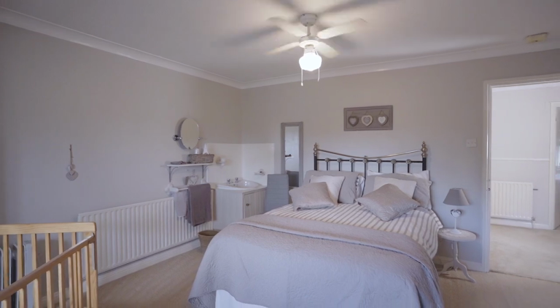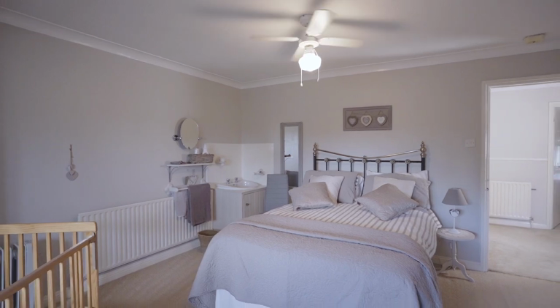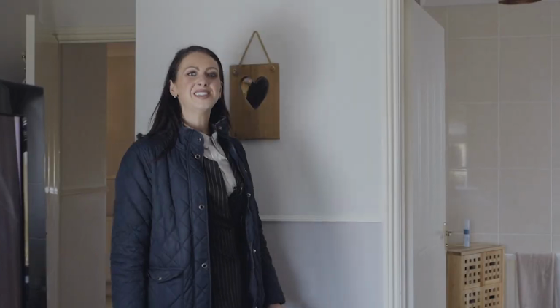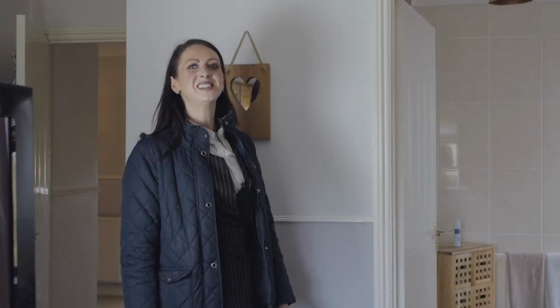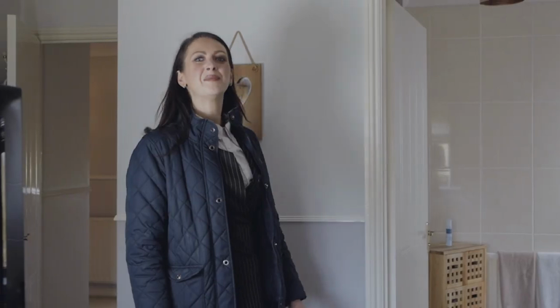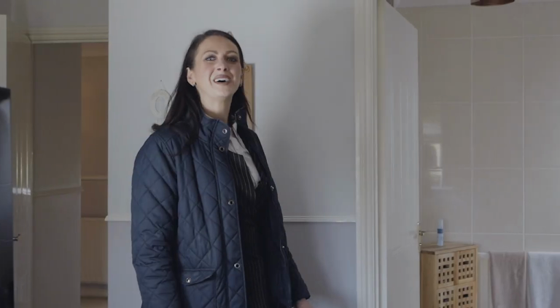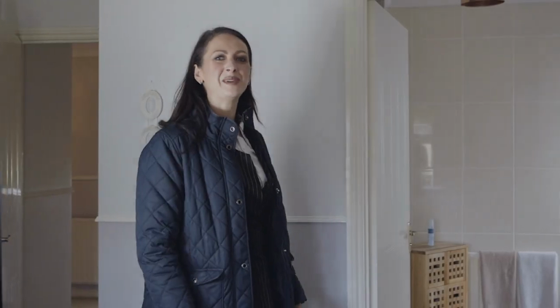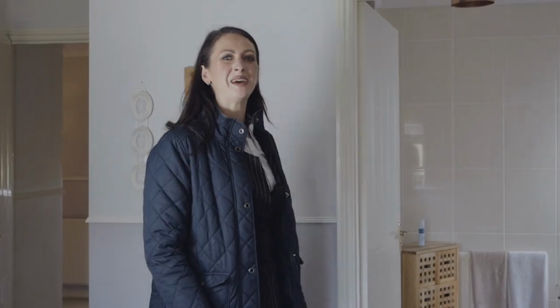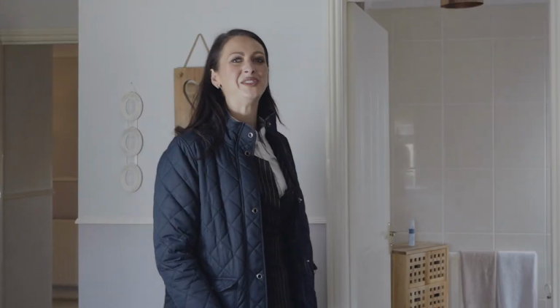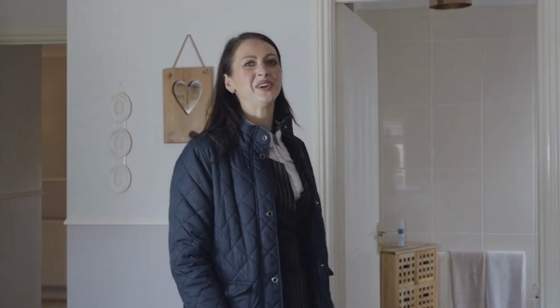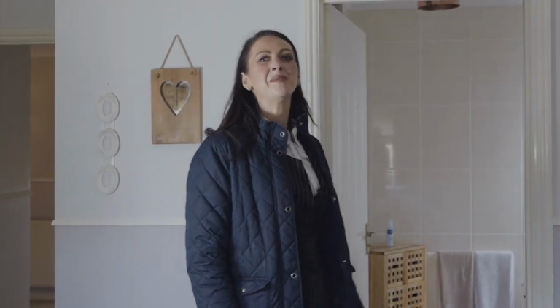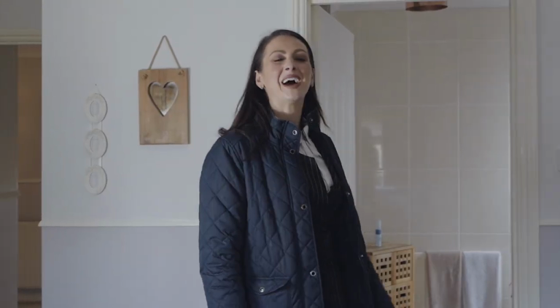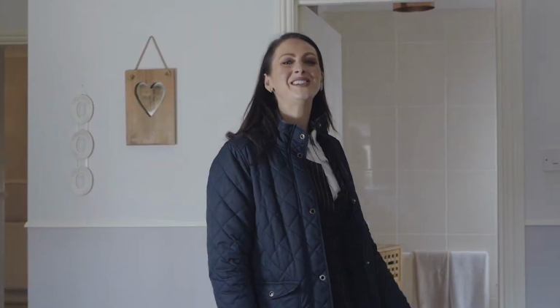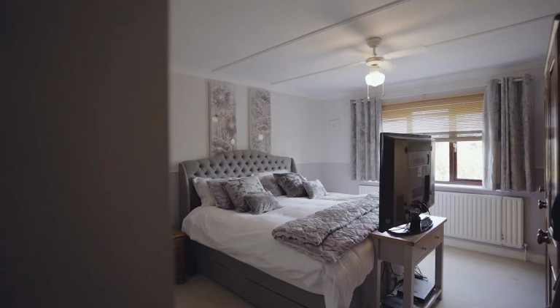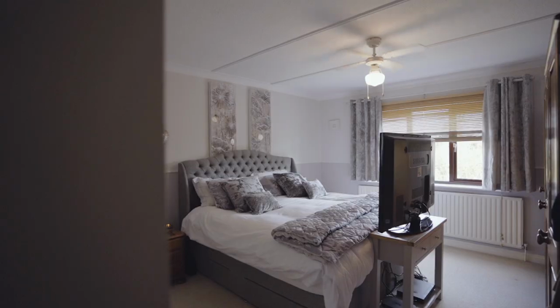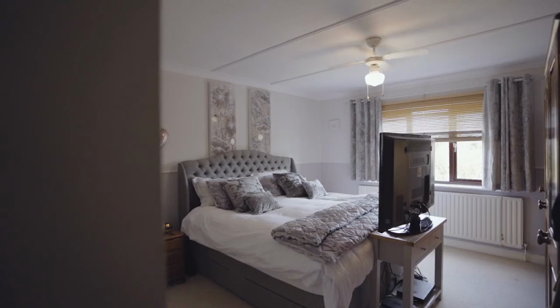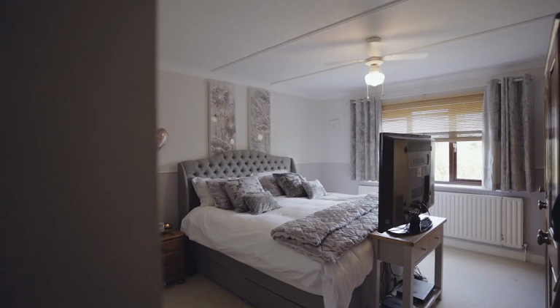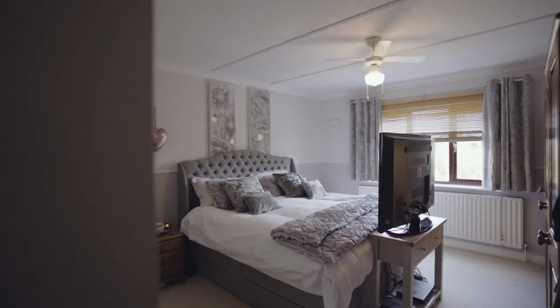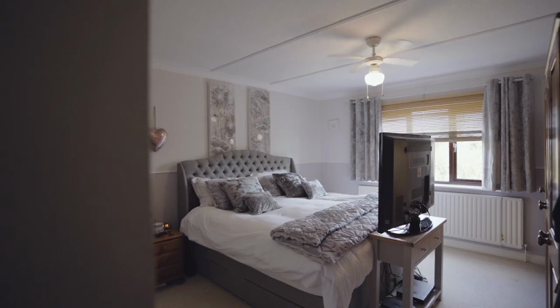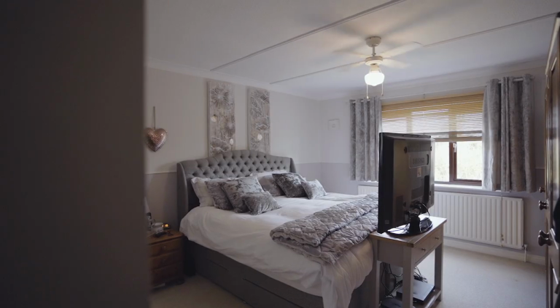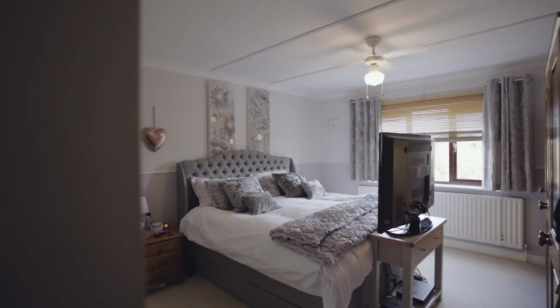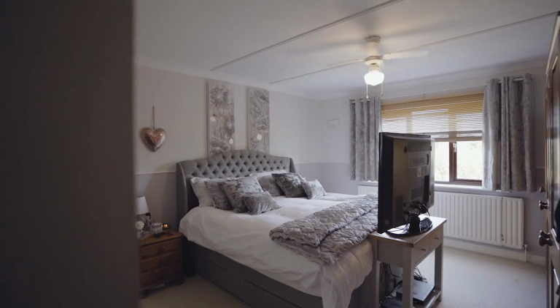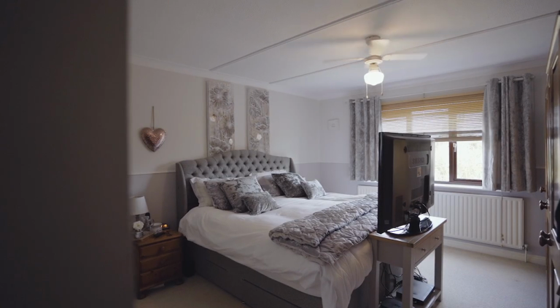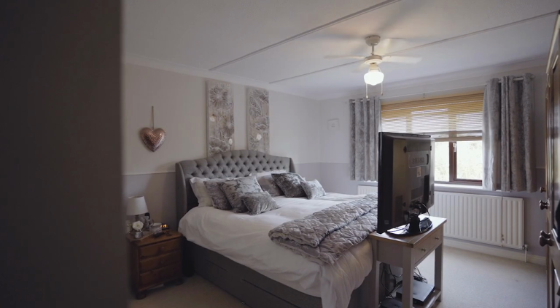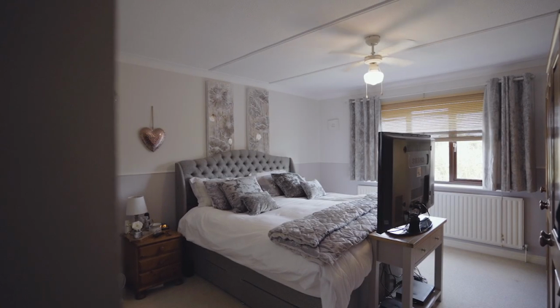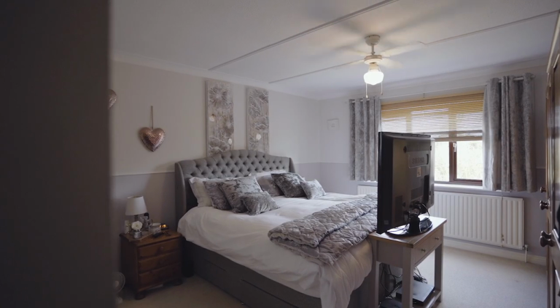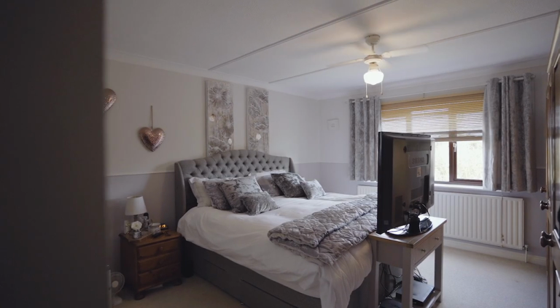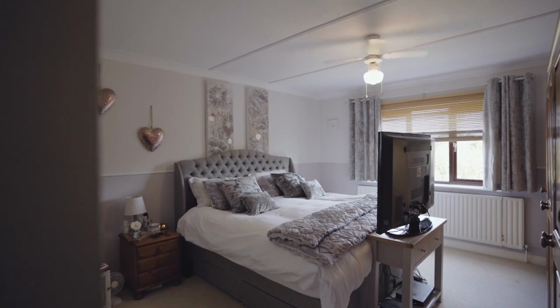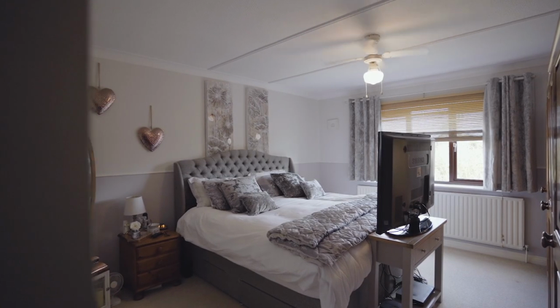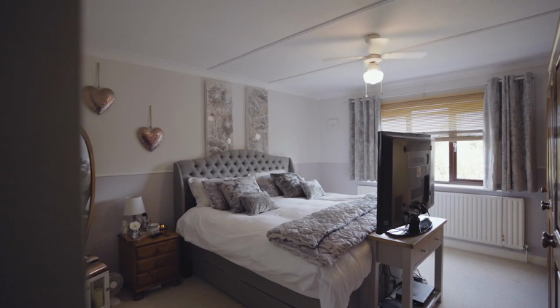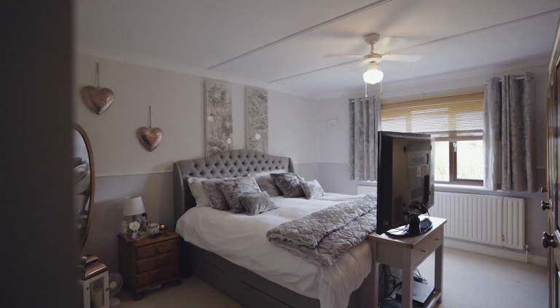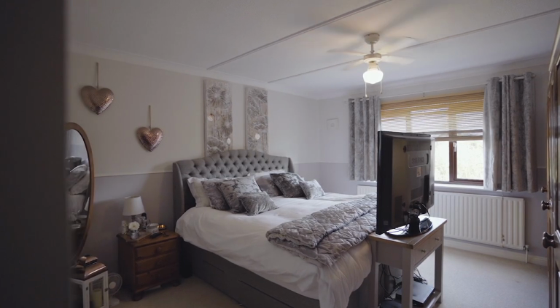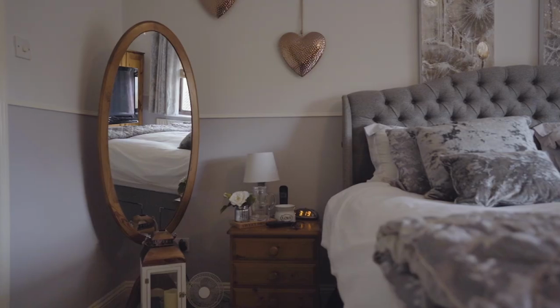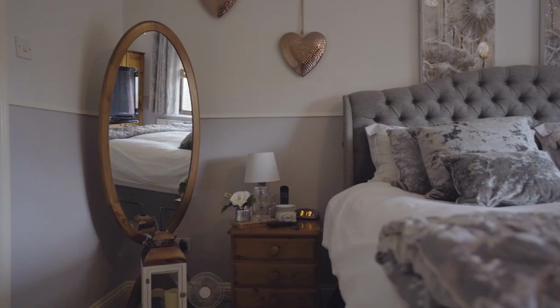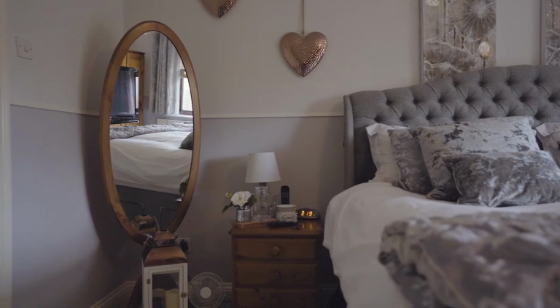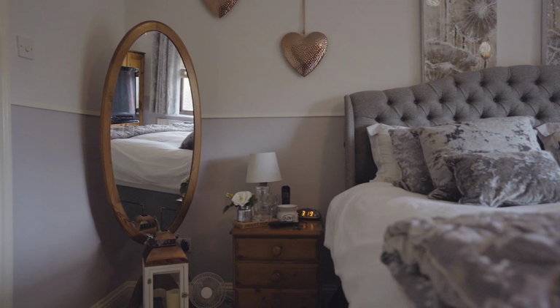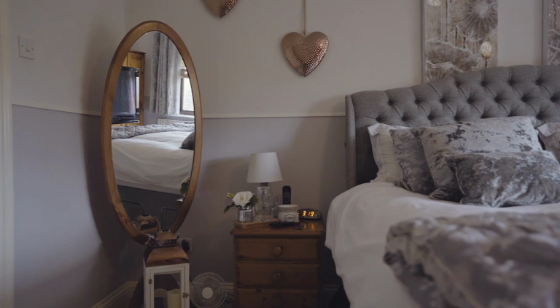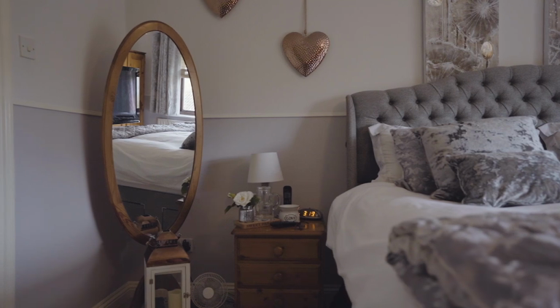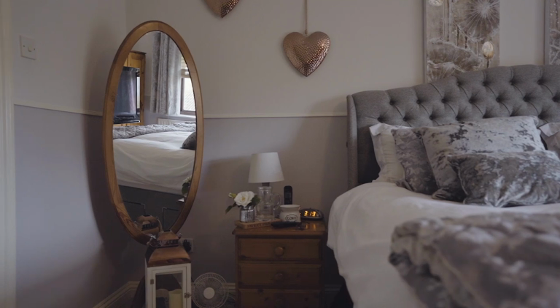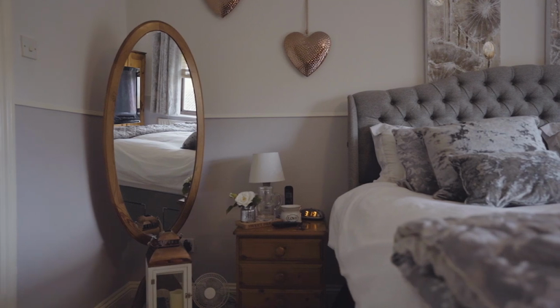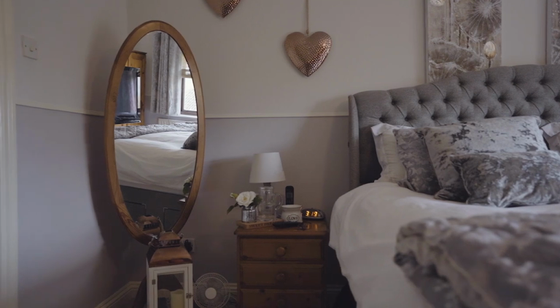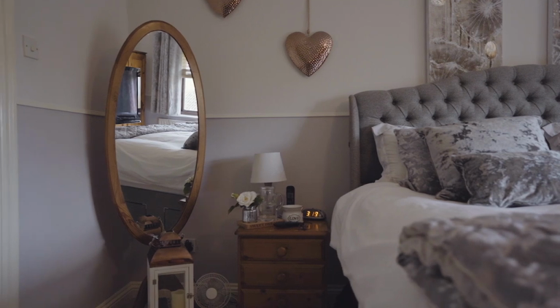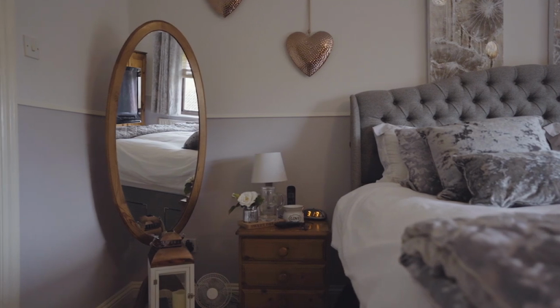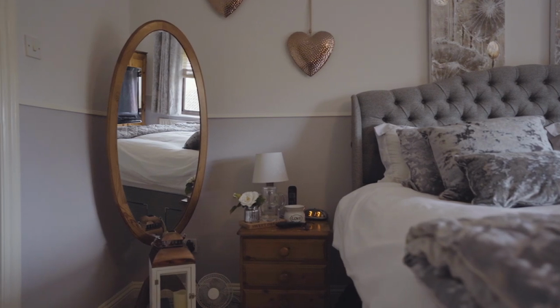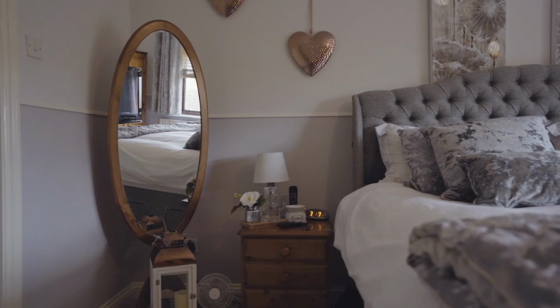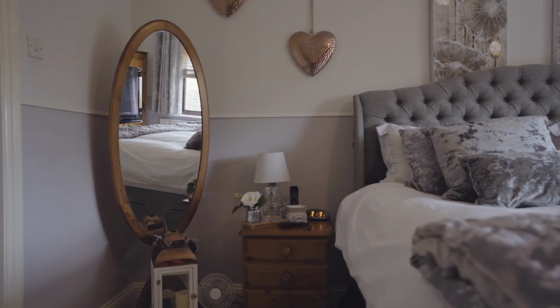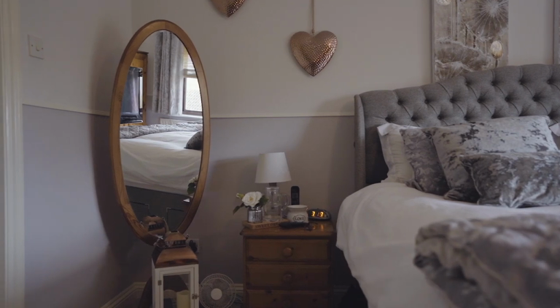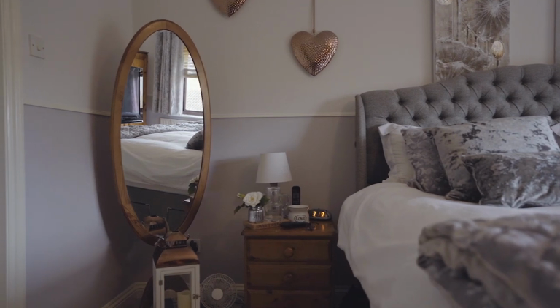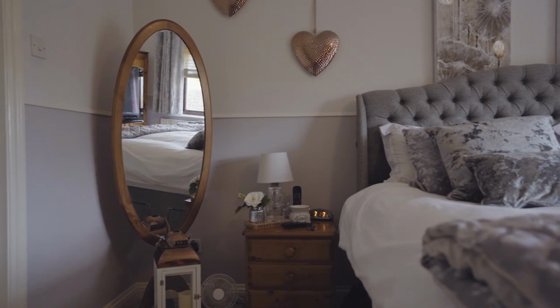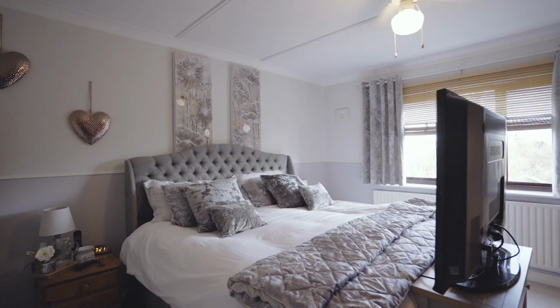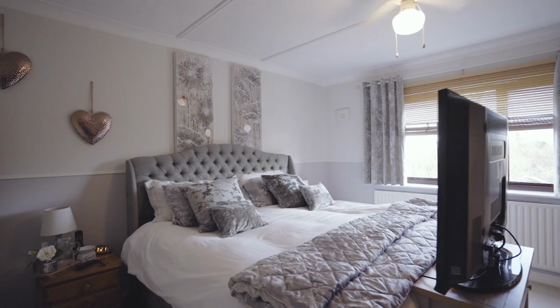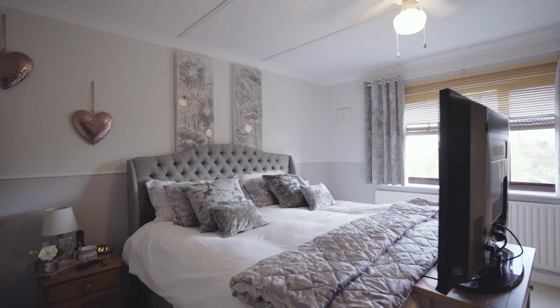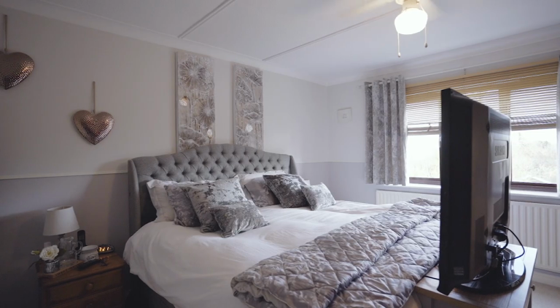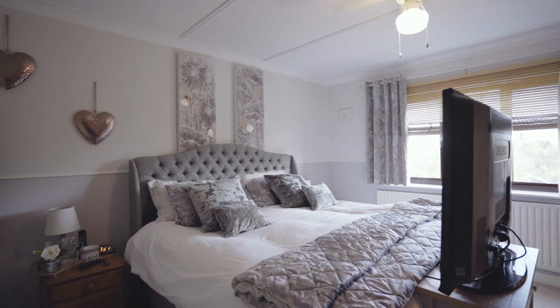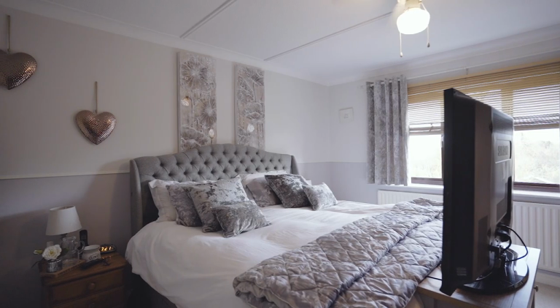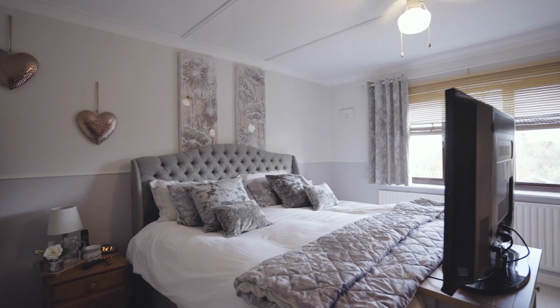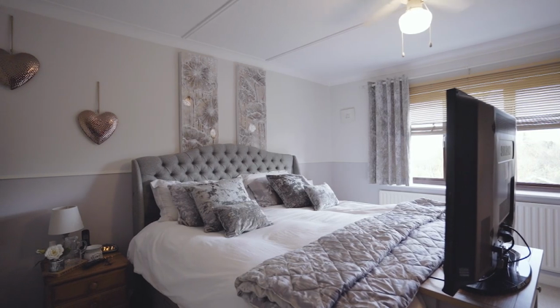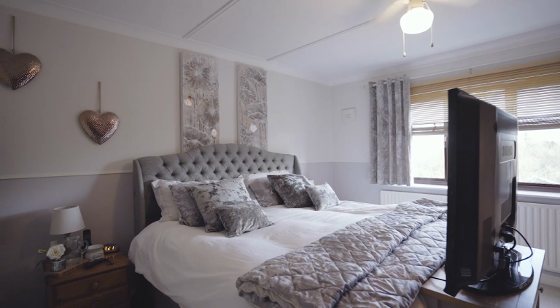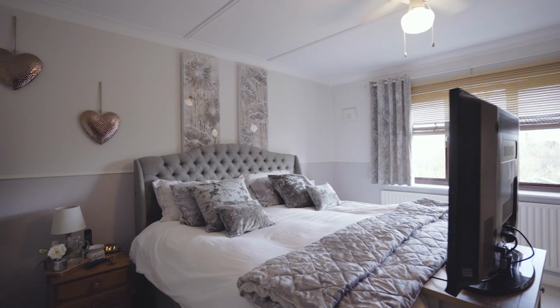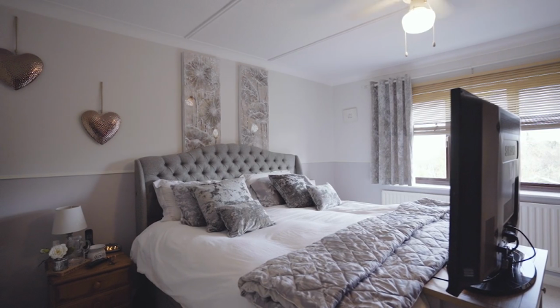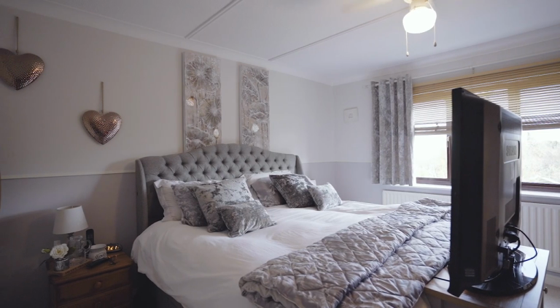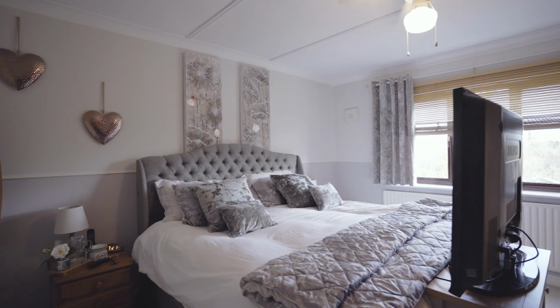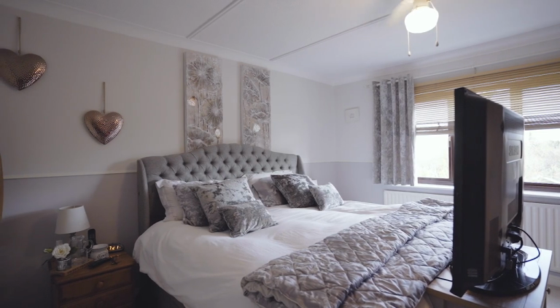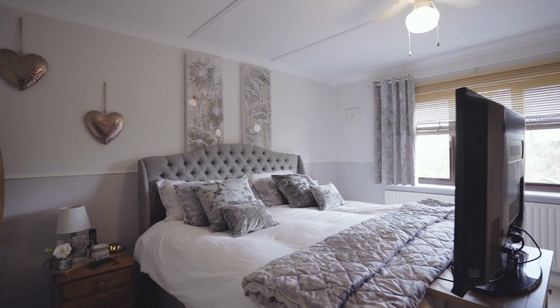So this is the master bedroom. As you can see it's another exceptionally good sized room, there's a super king bed, space for wardrobes and an ensuite bathroom.